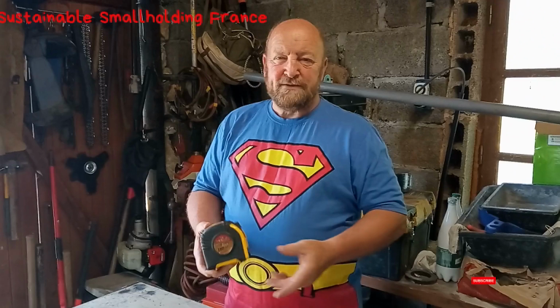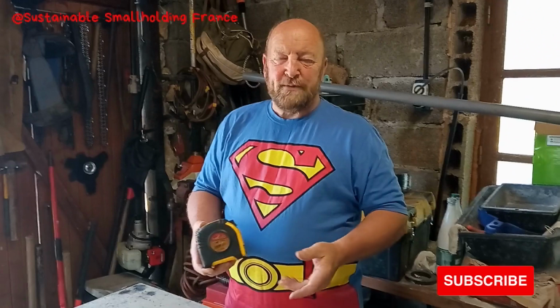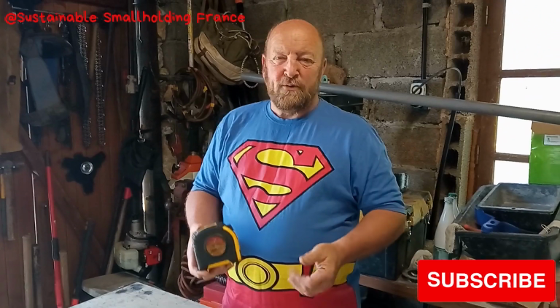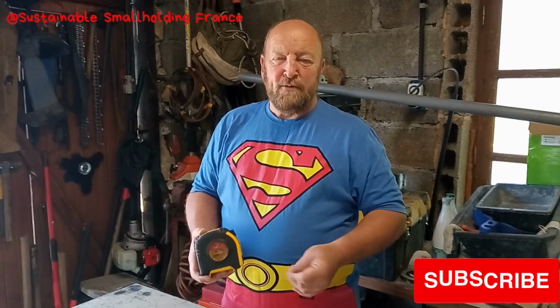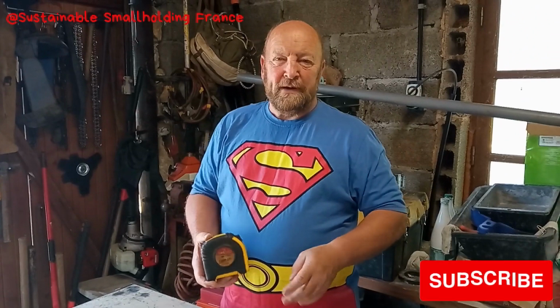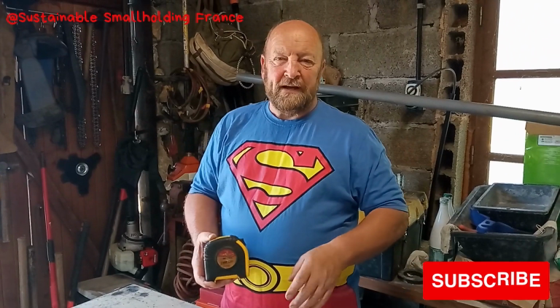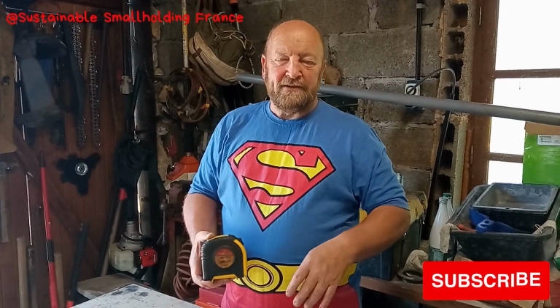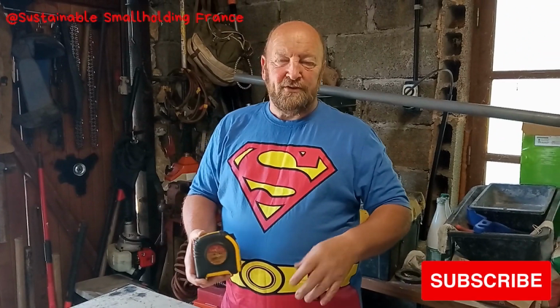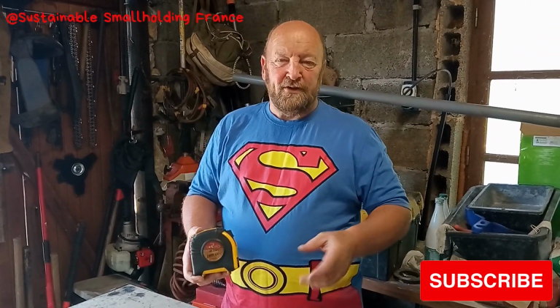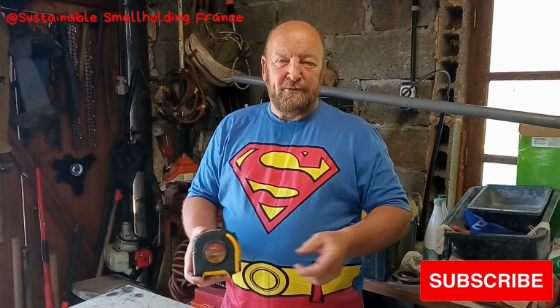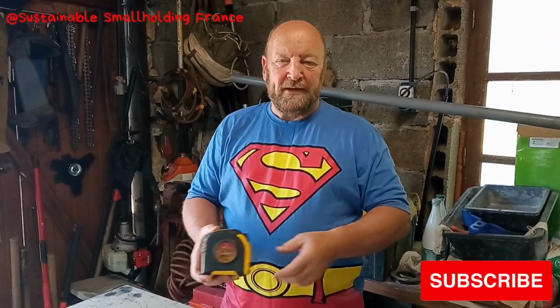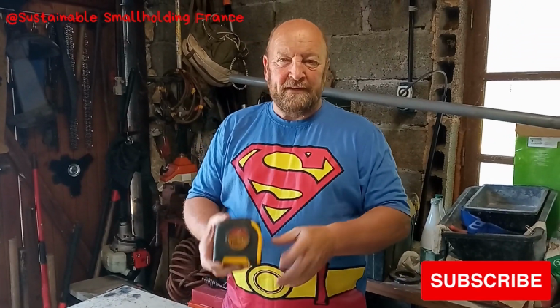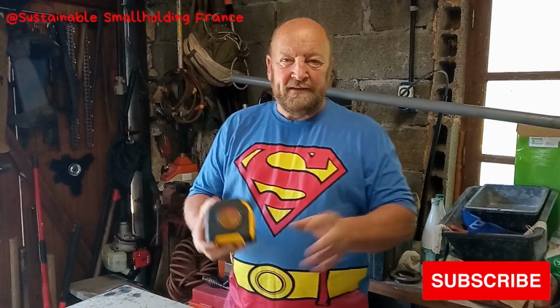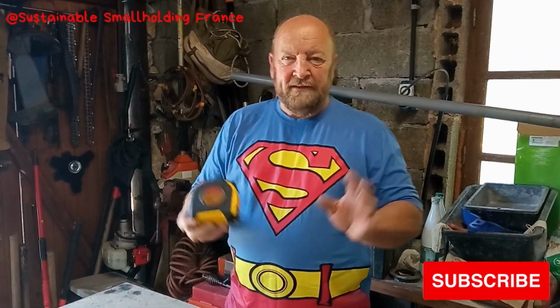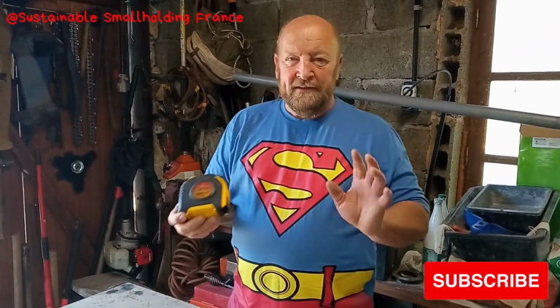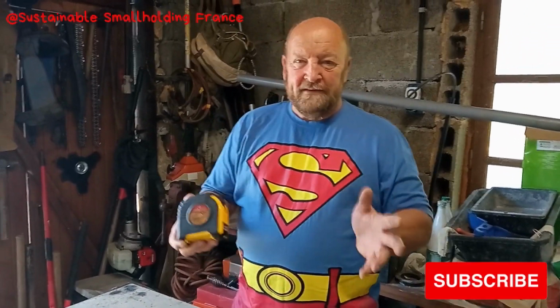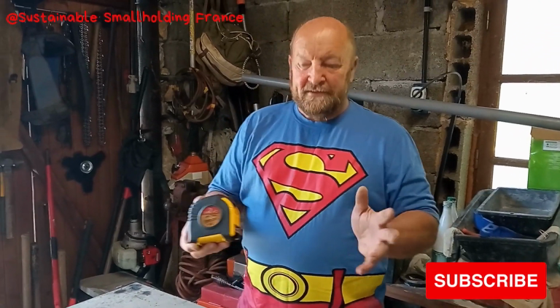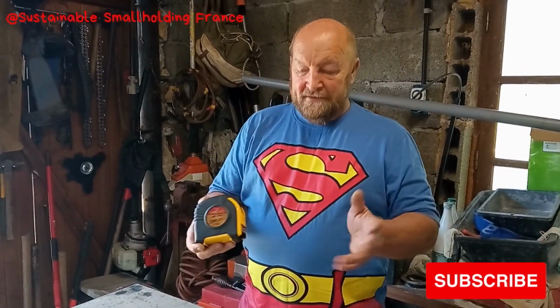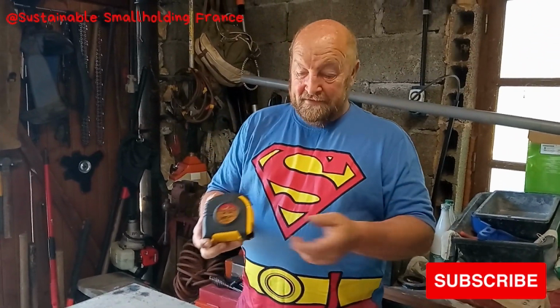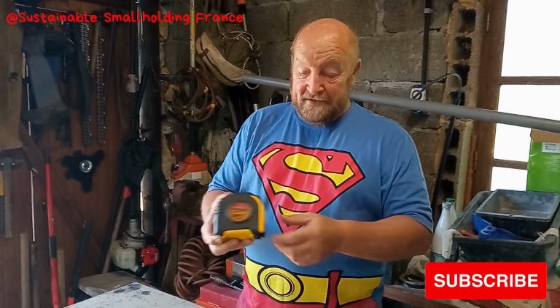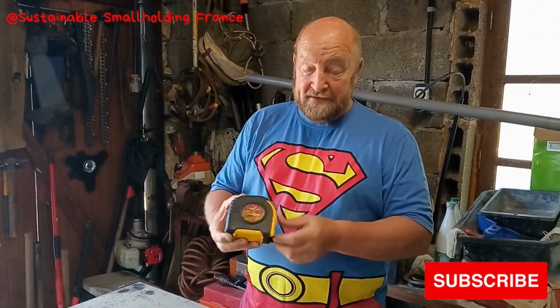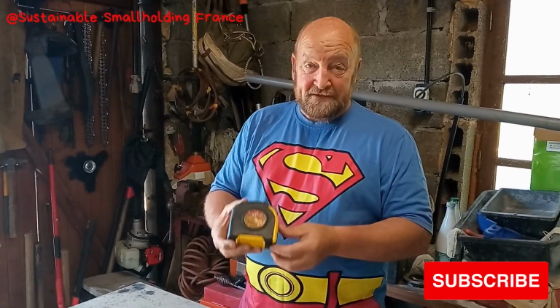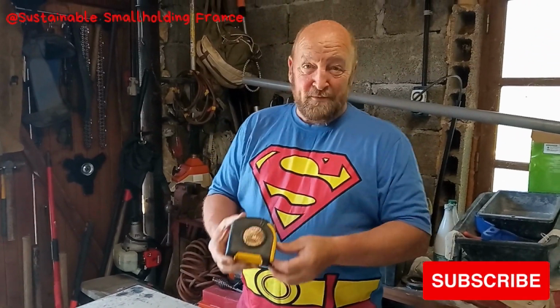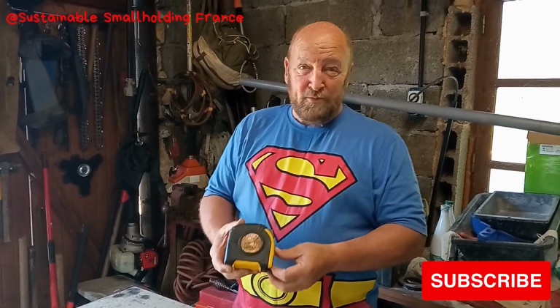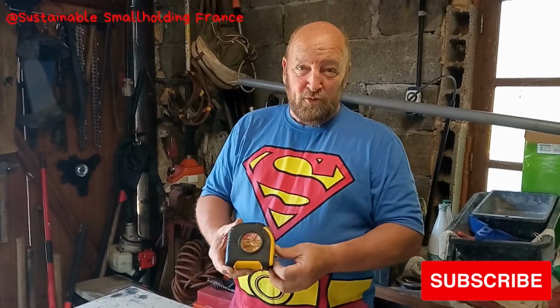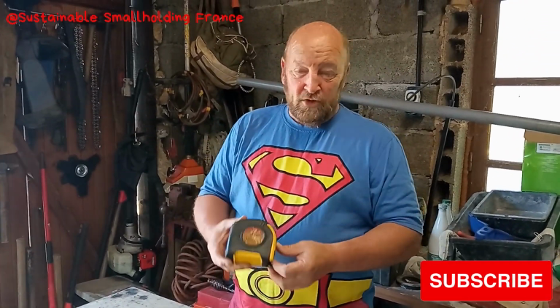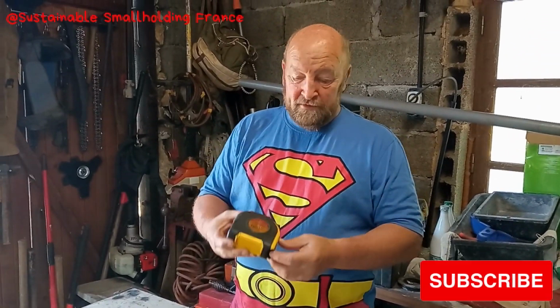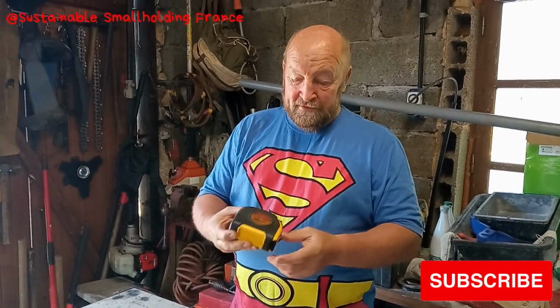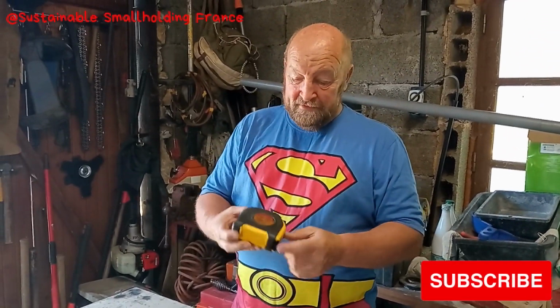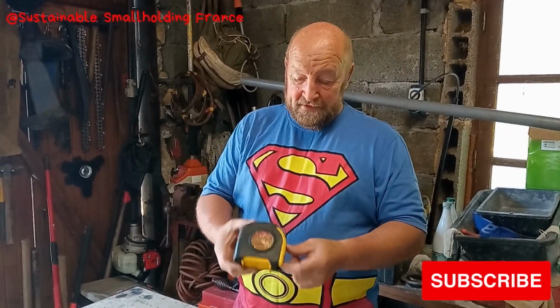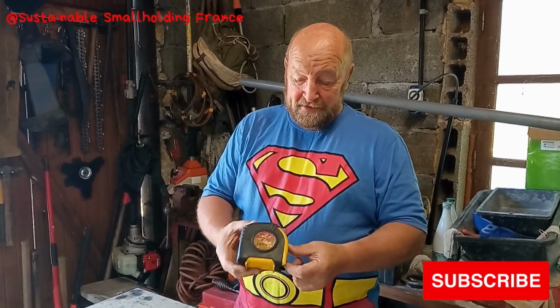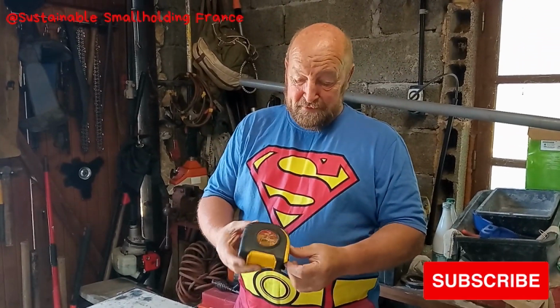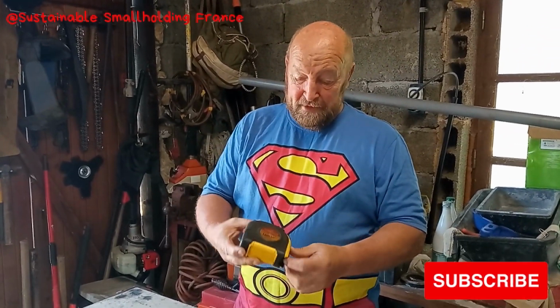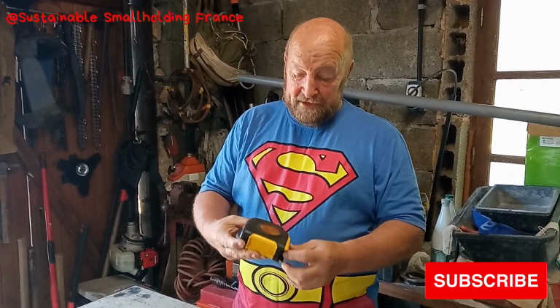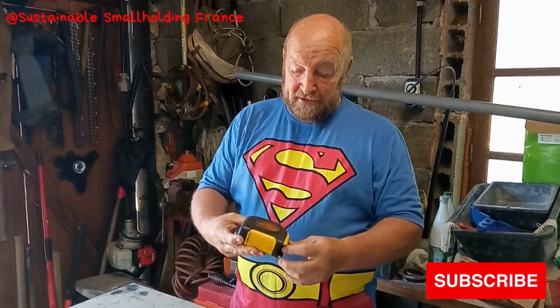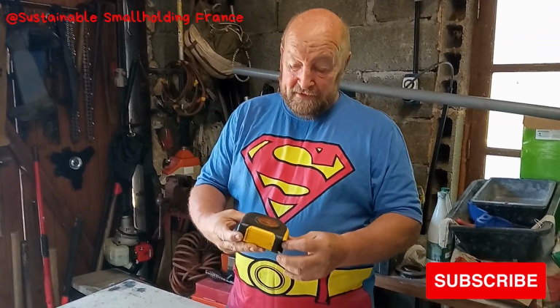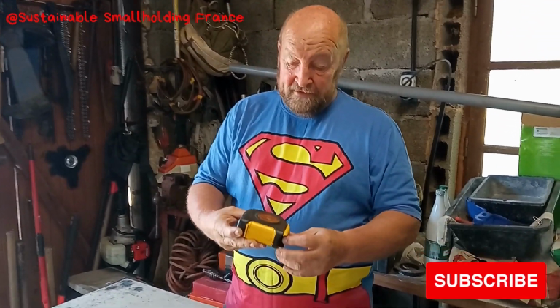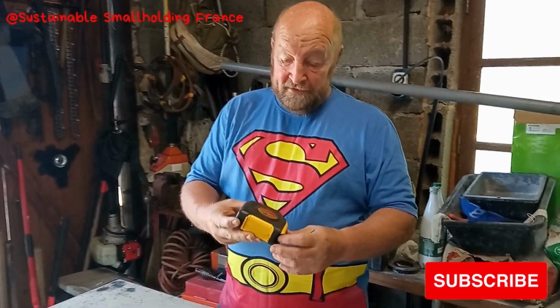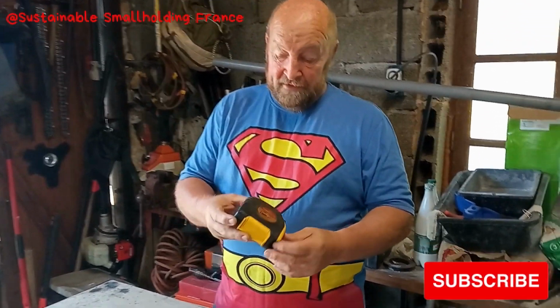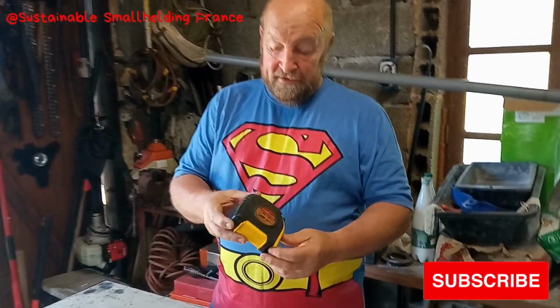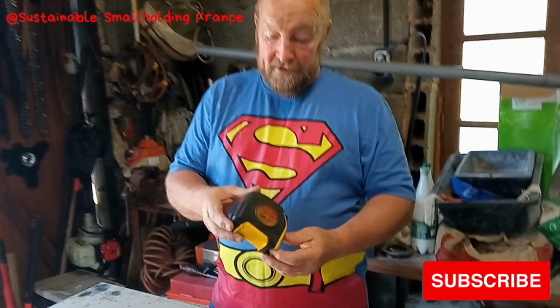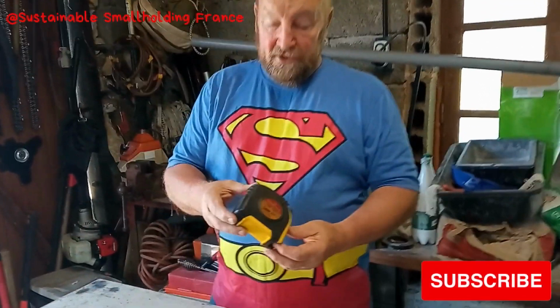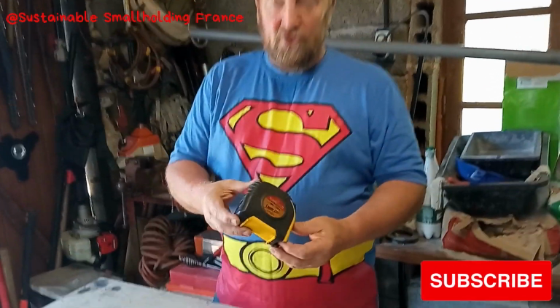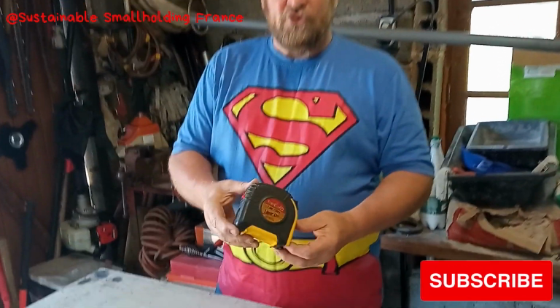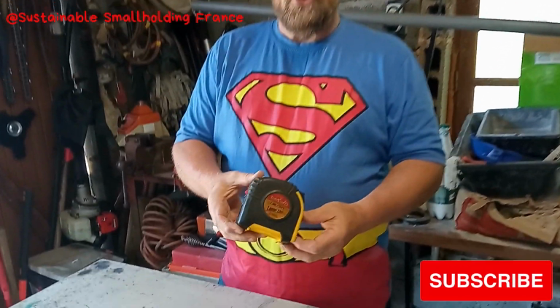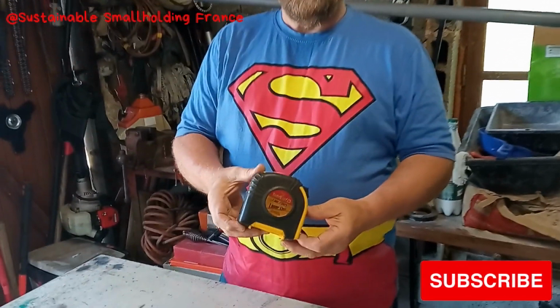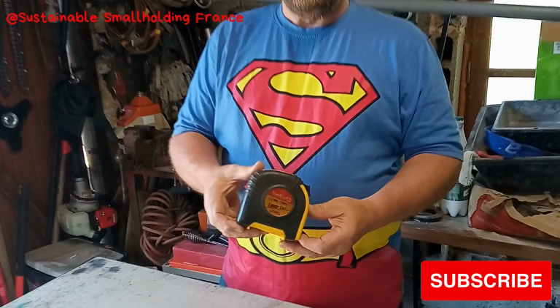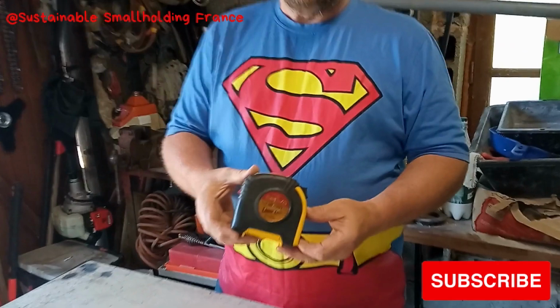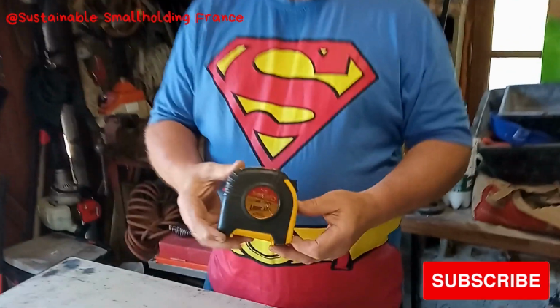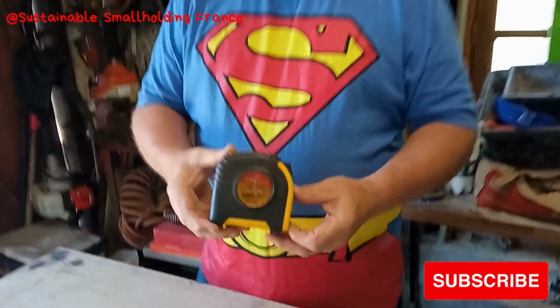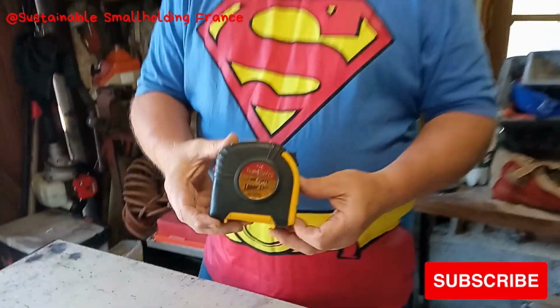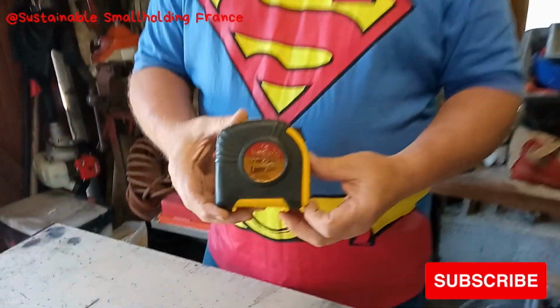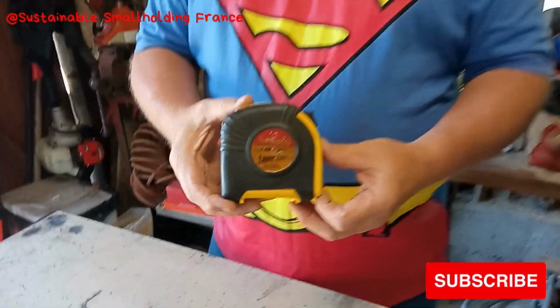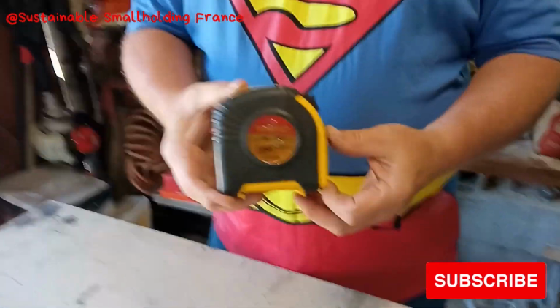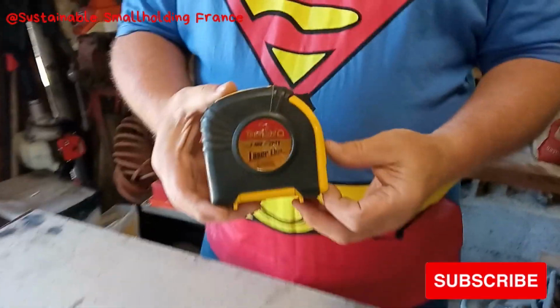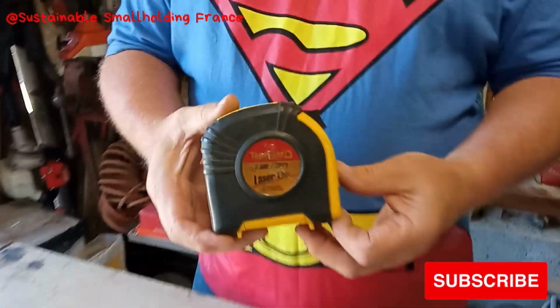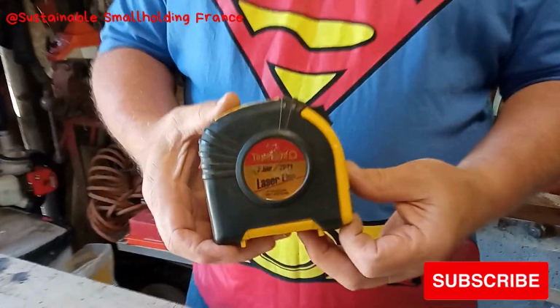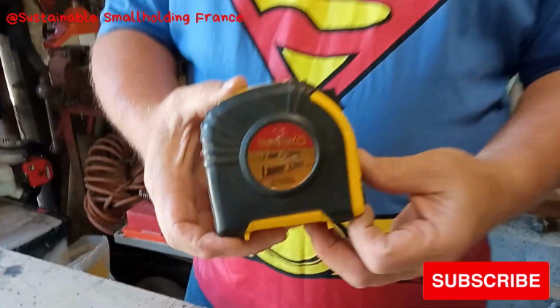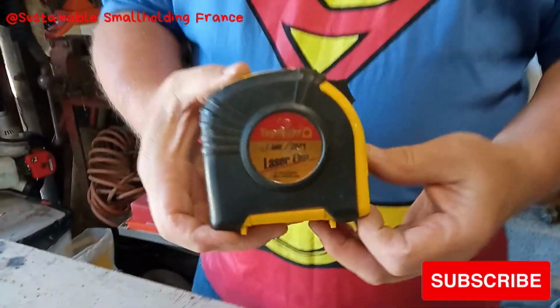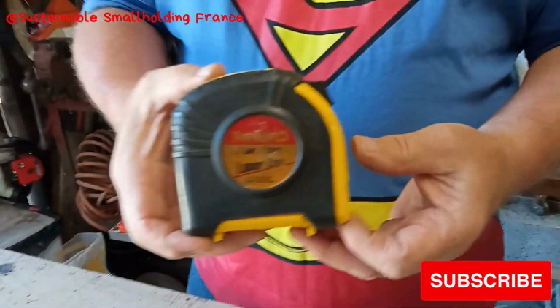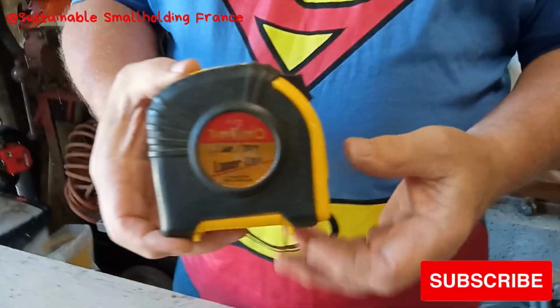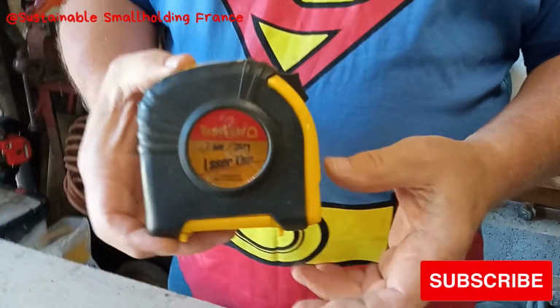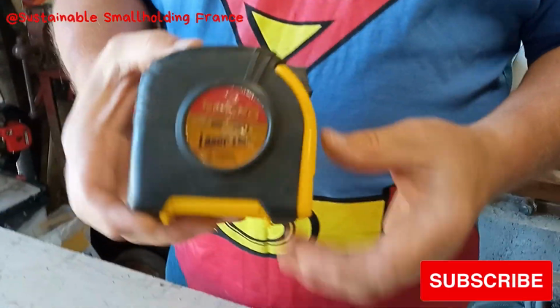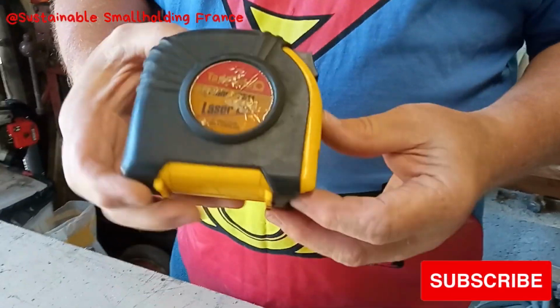Welcome back to tool of the week. This is a simple one. This is my go-to tape measure for big jobs.